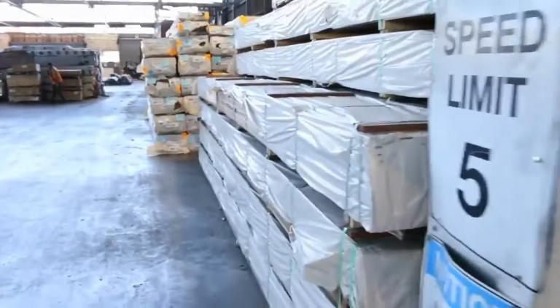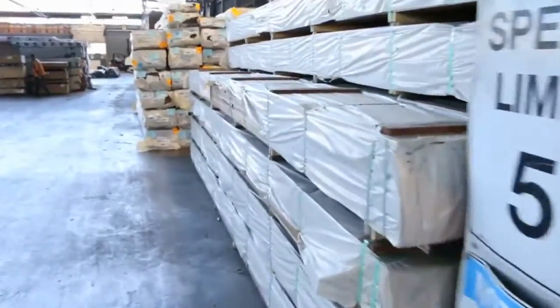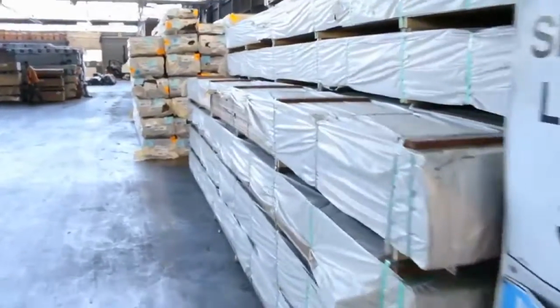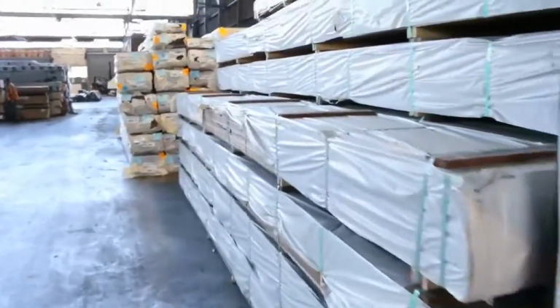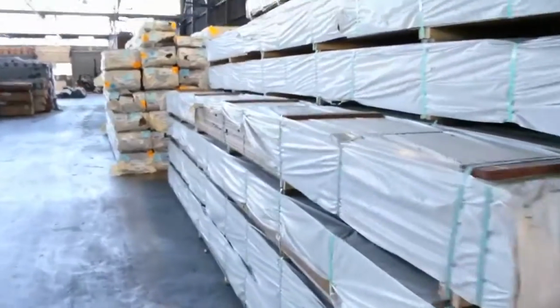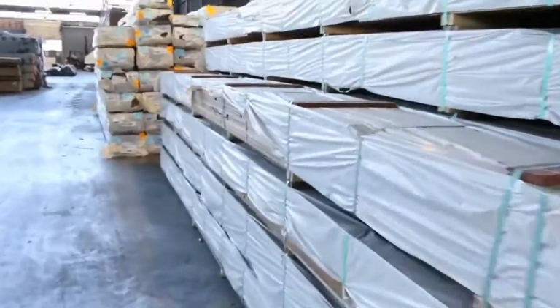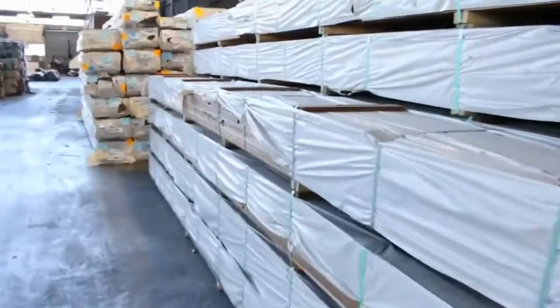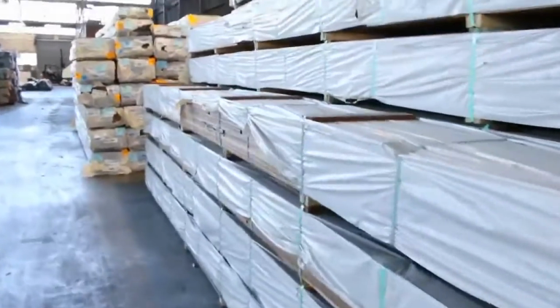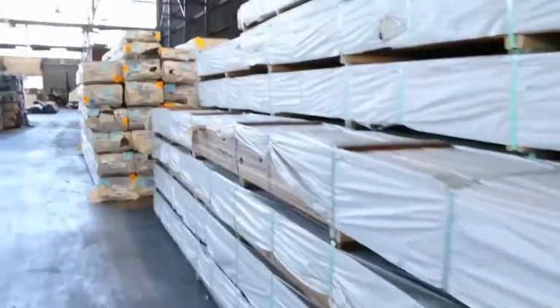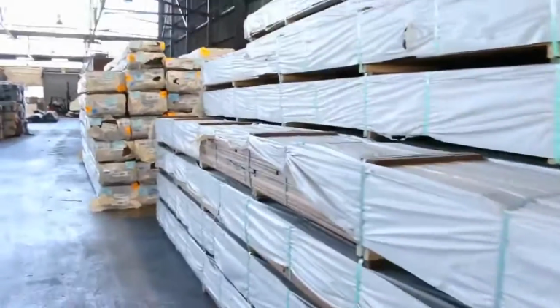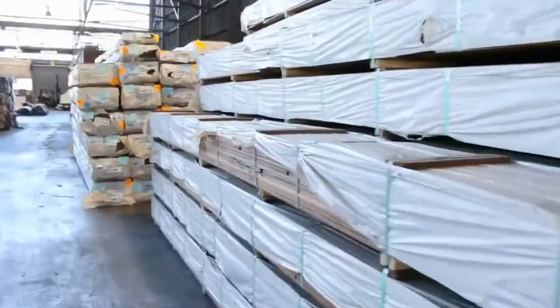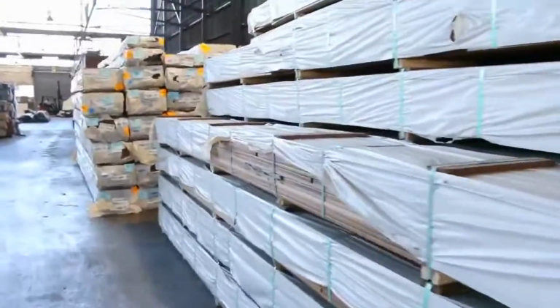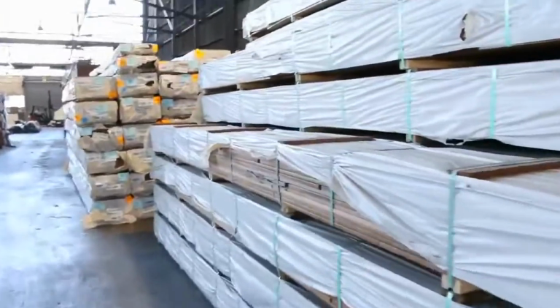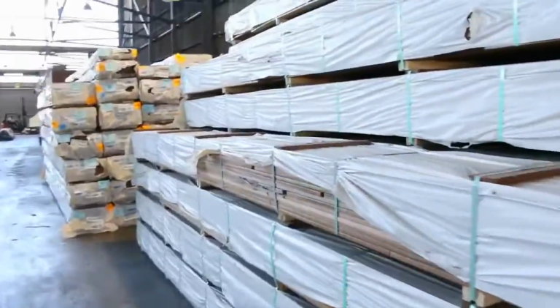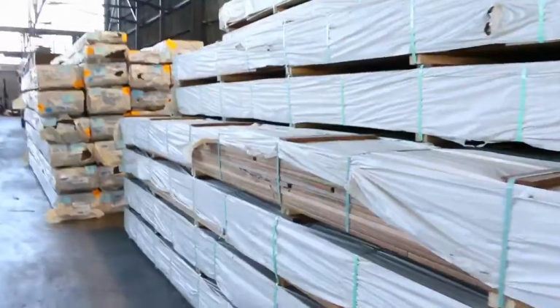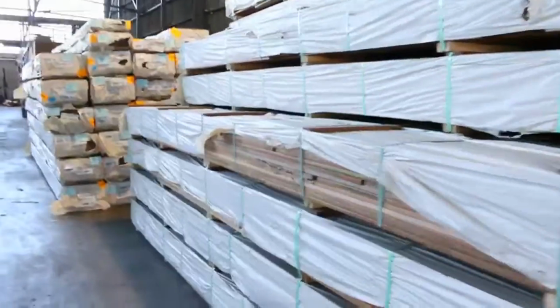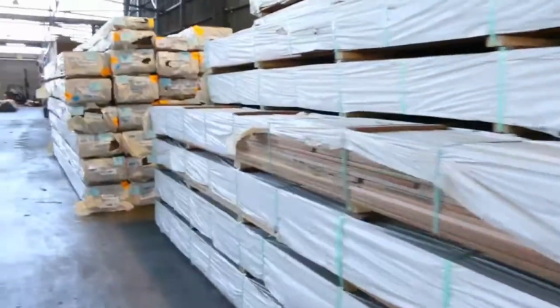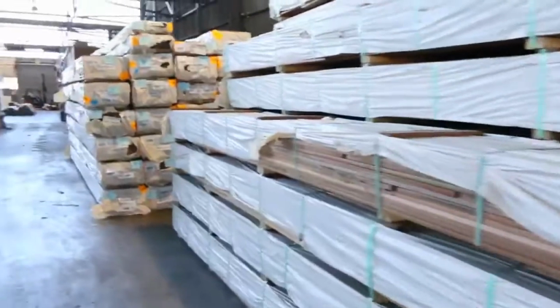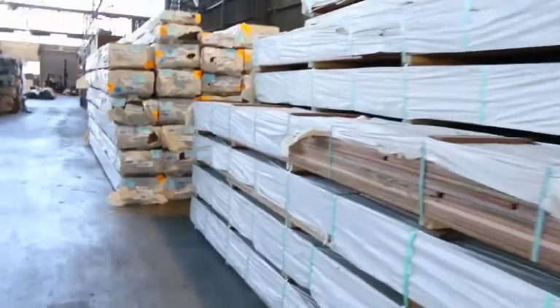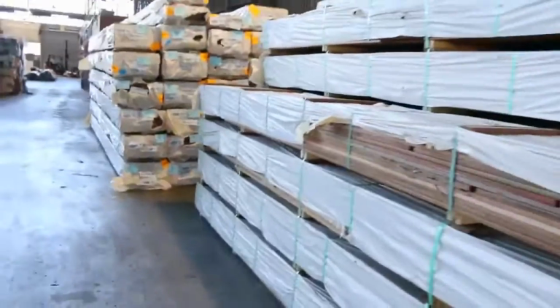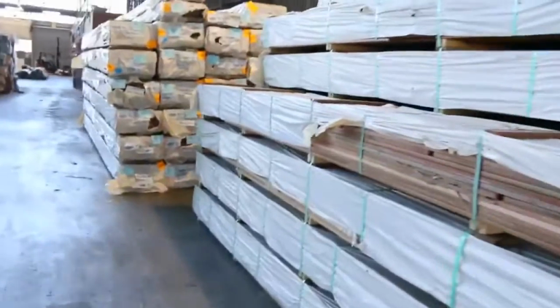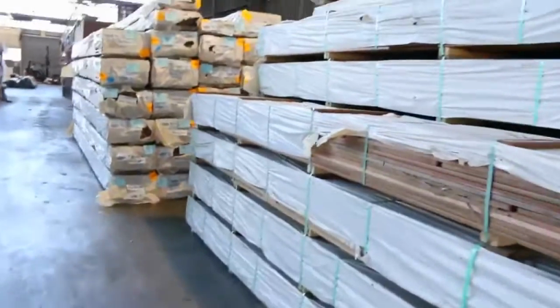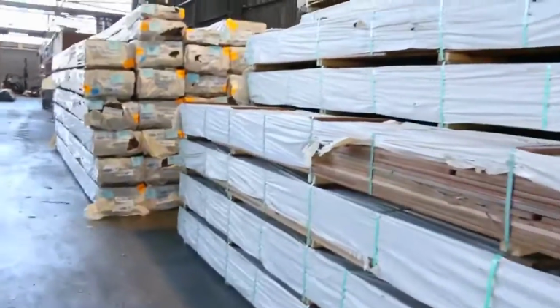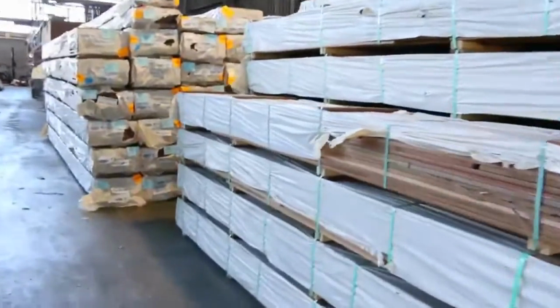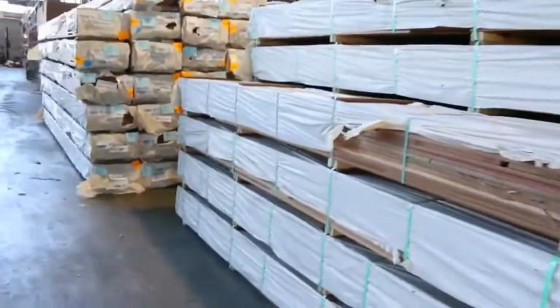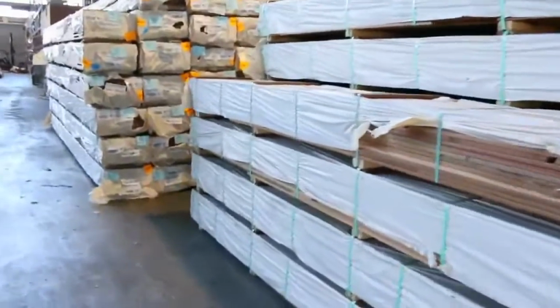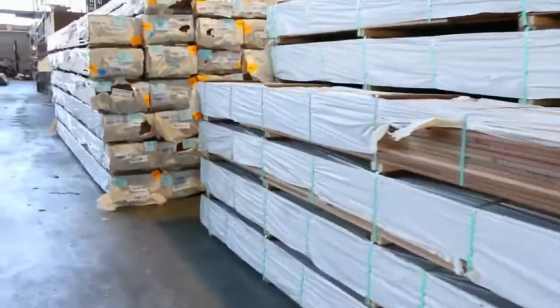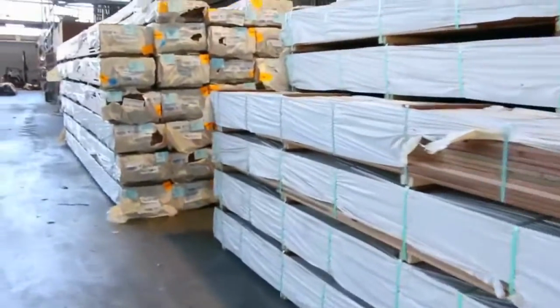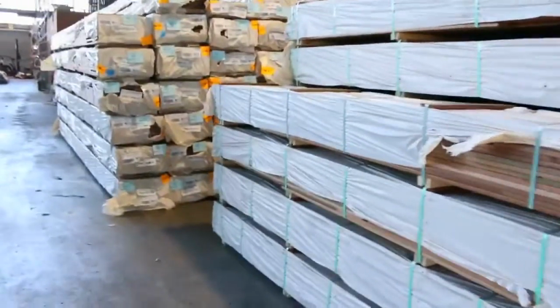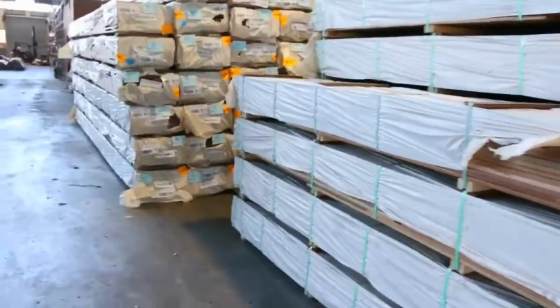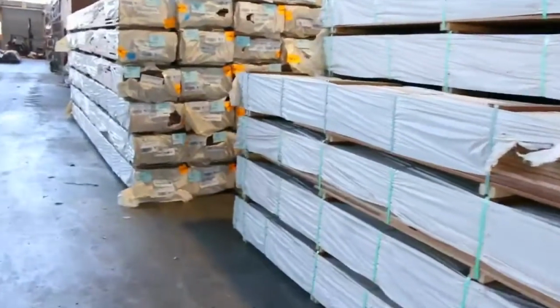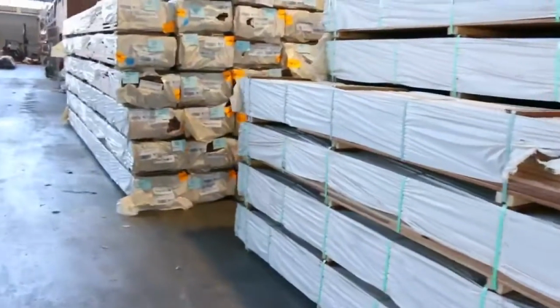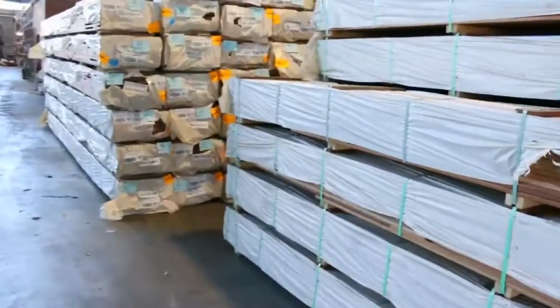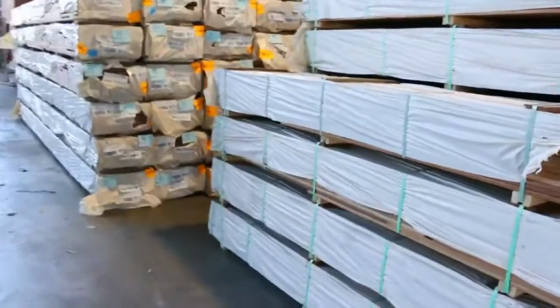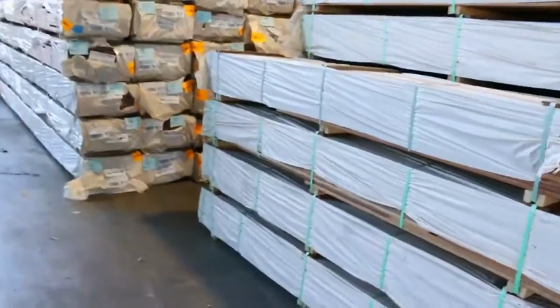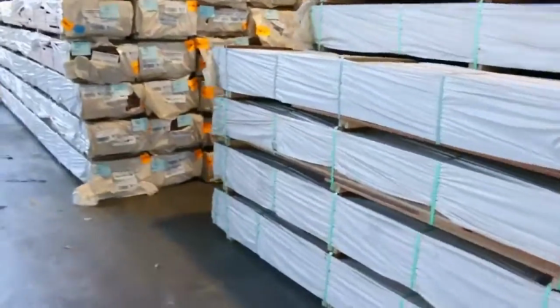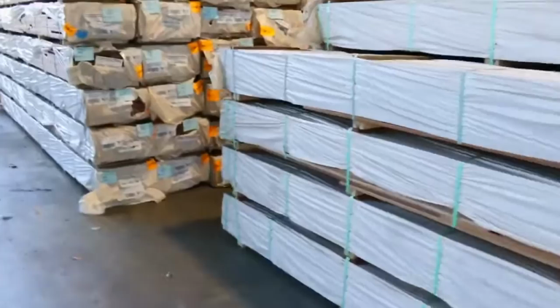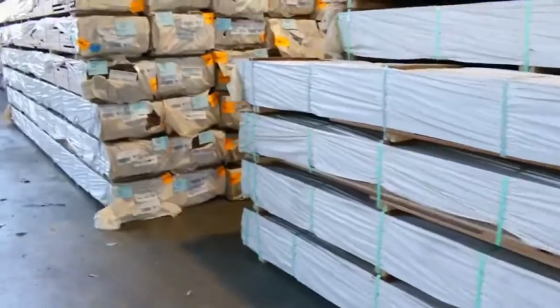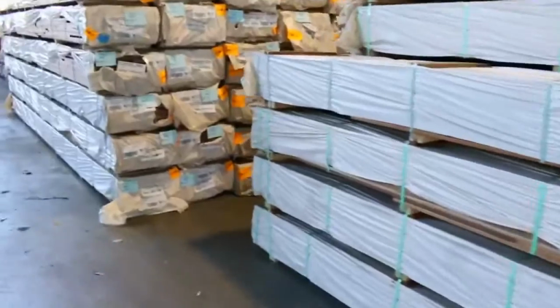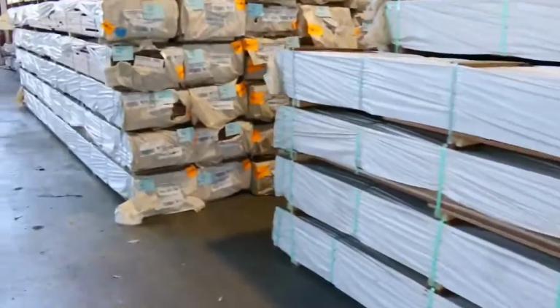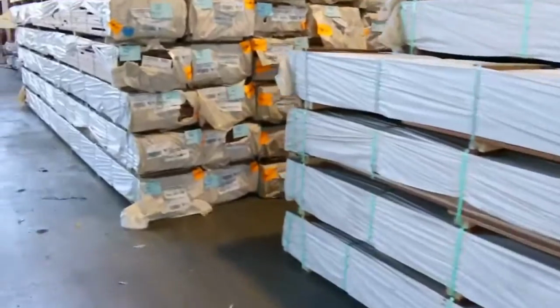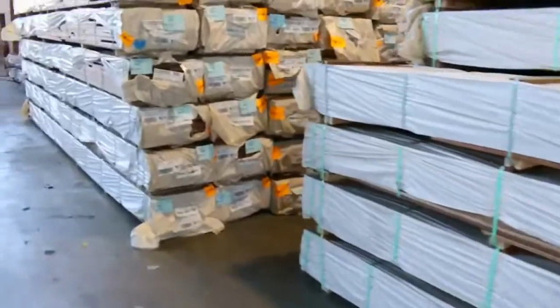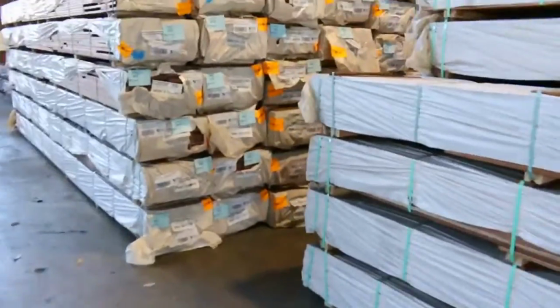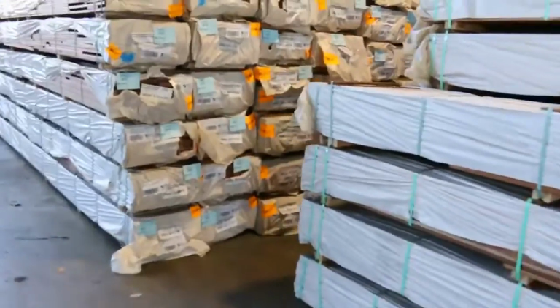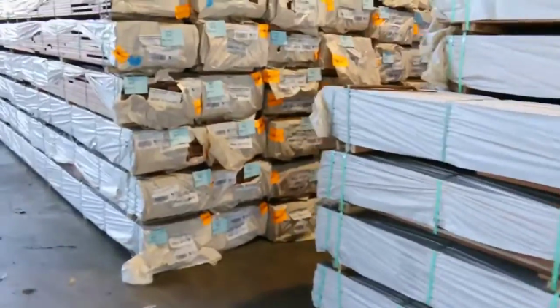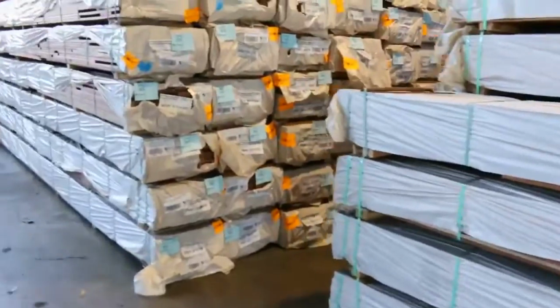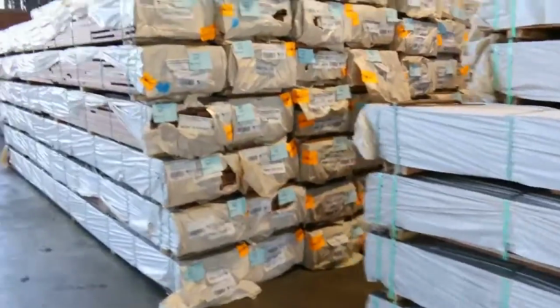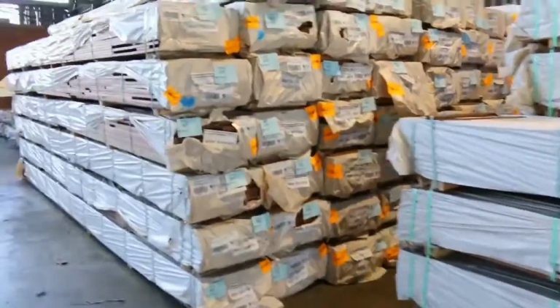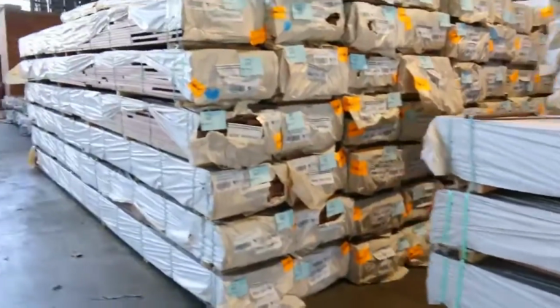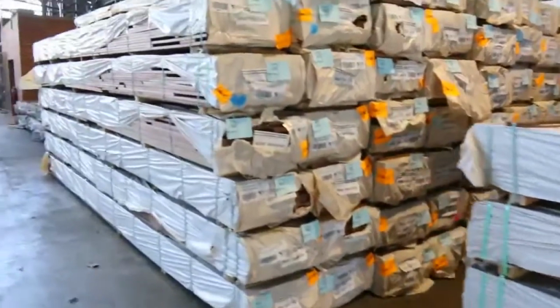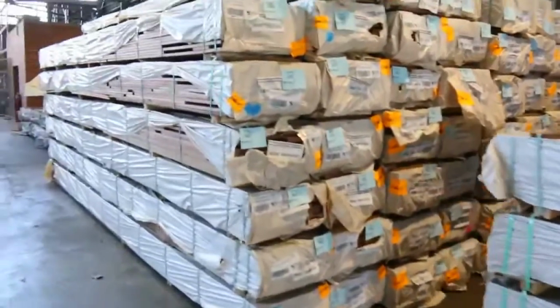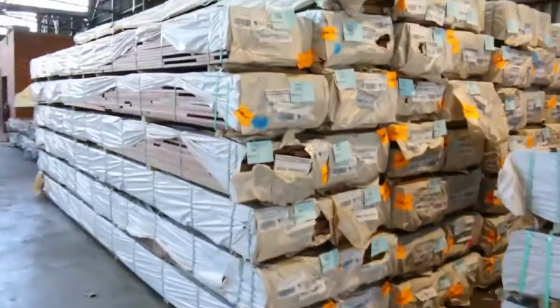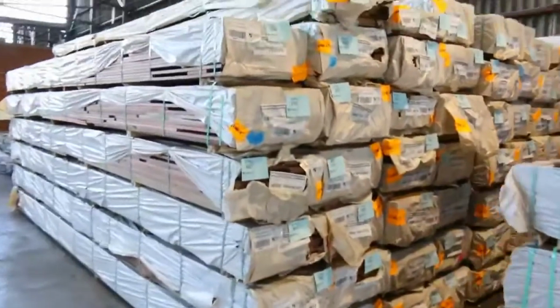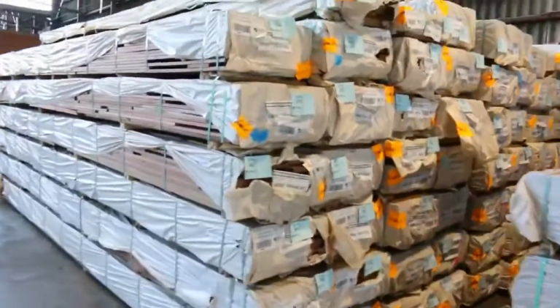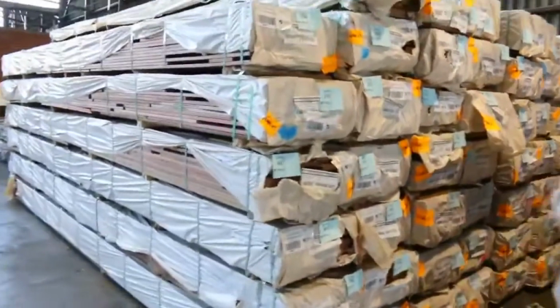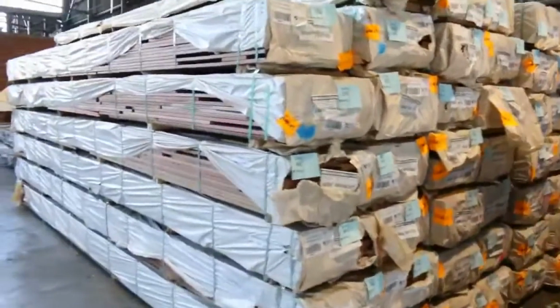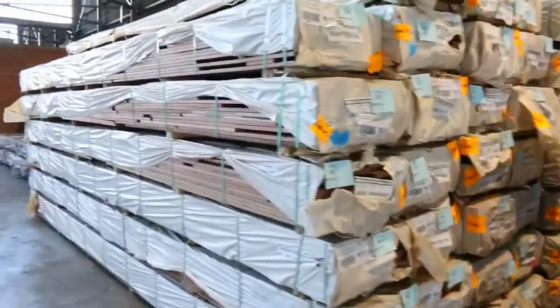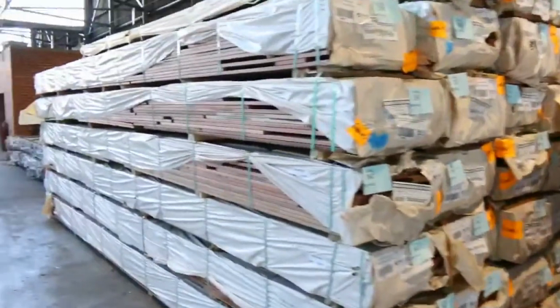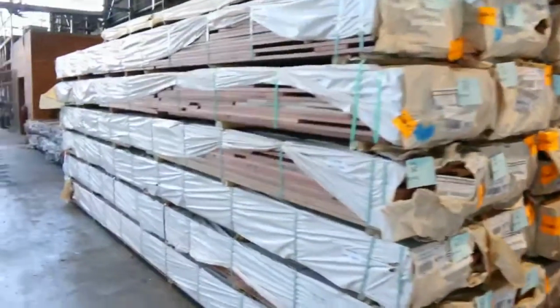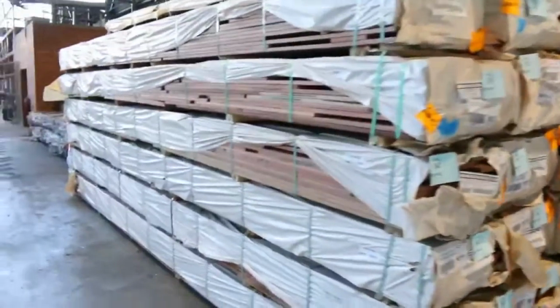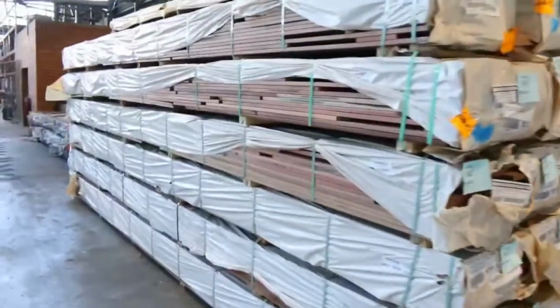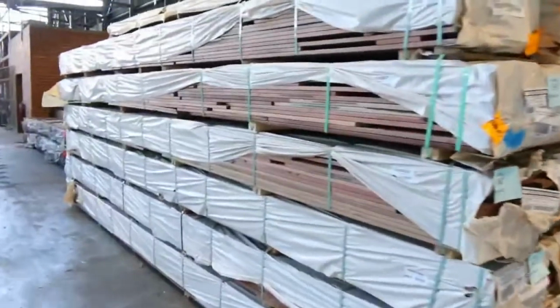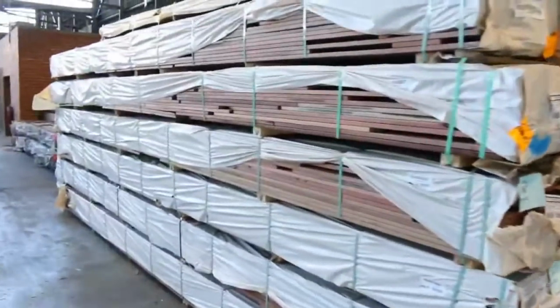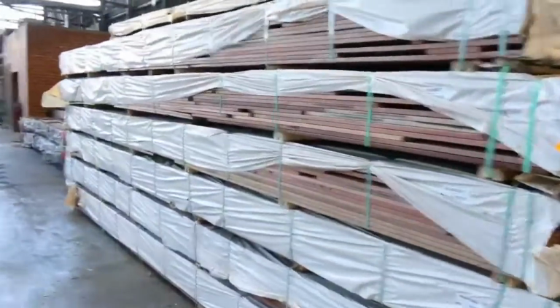Have a look at how much timber is in the shed - it's absolutely bursting at the seams this week. Plenty of spotted gum decking there as I said.